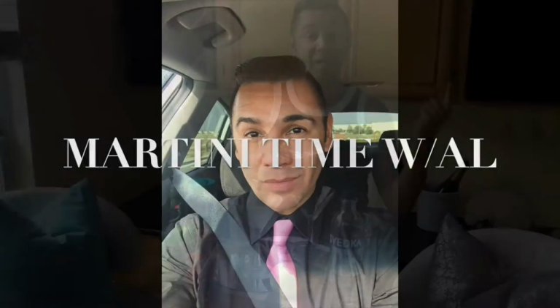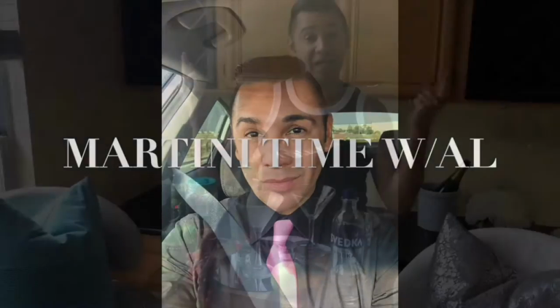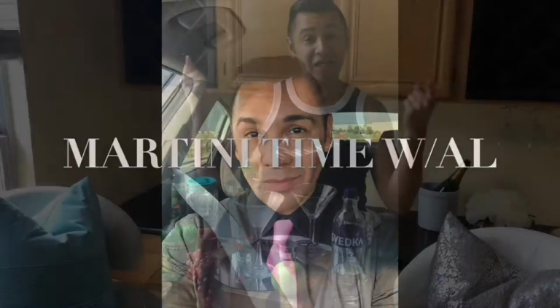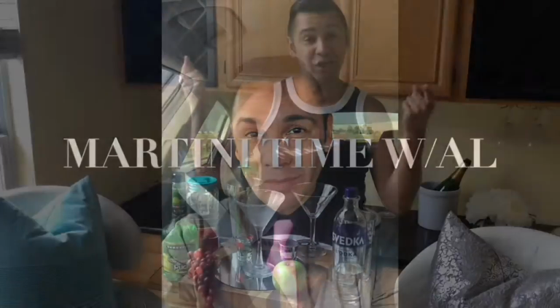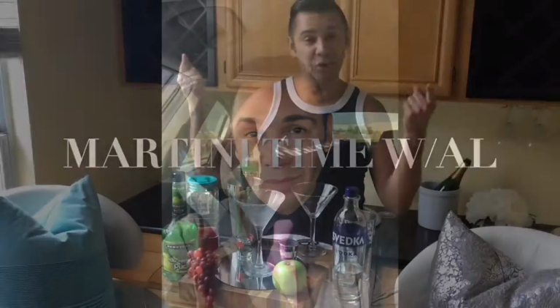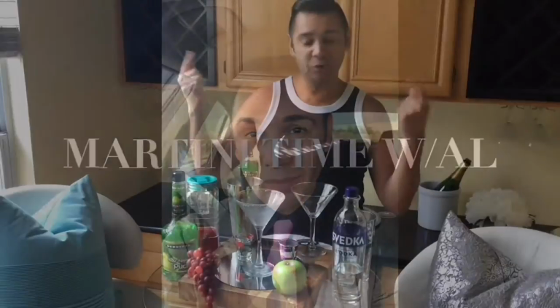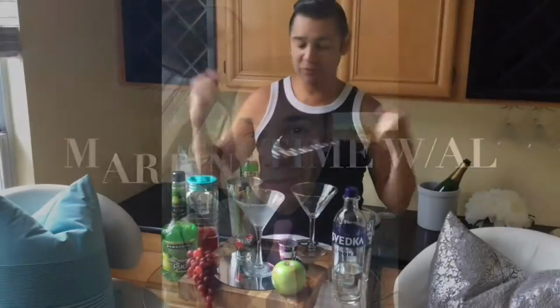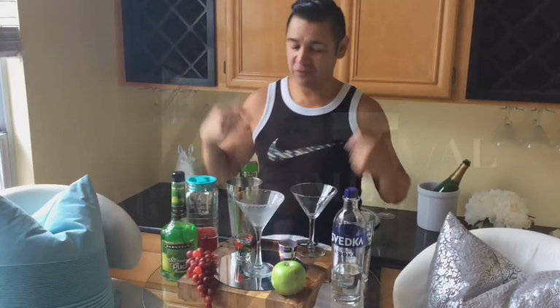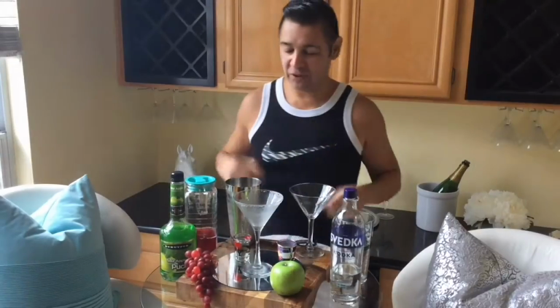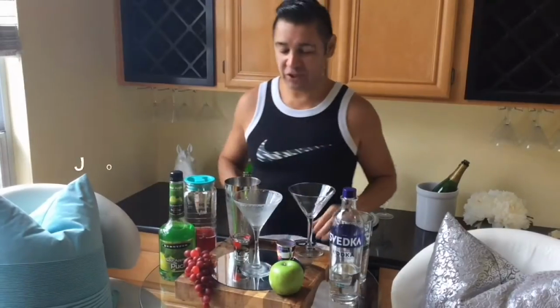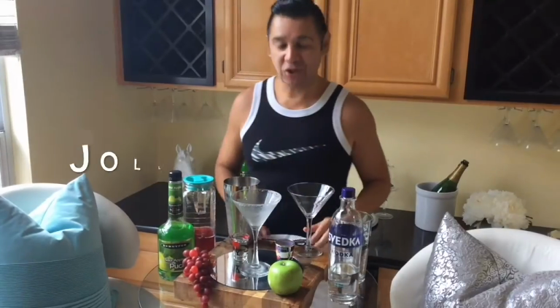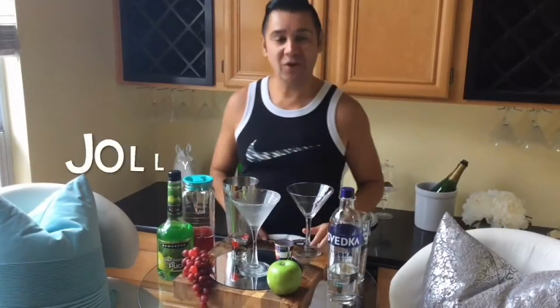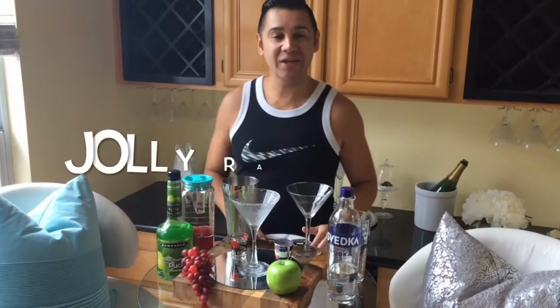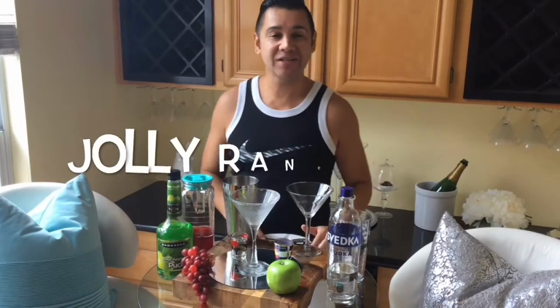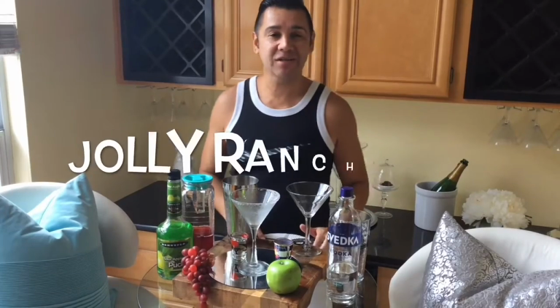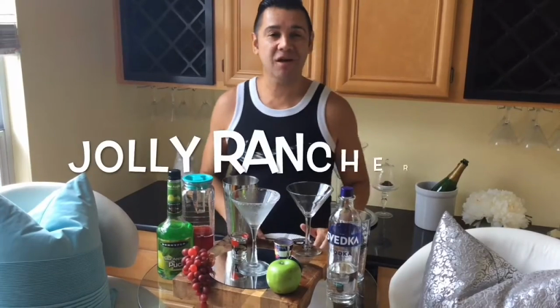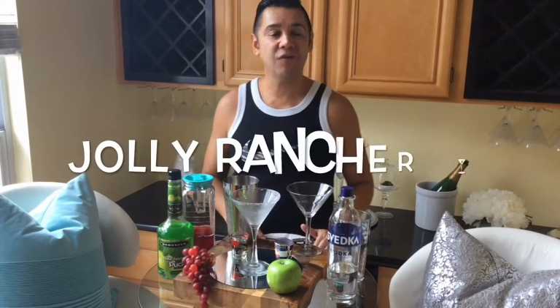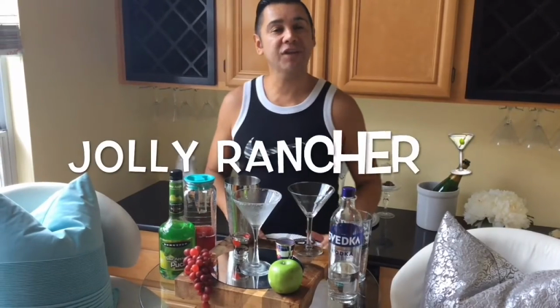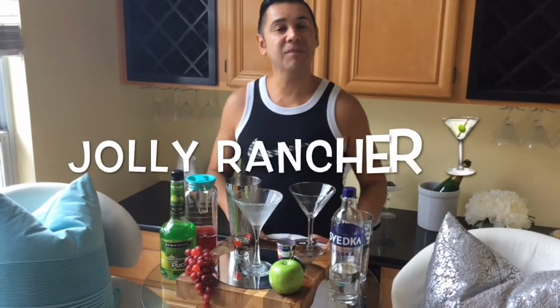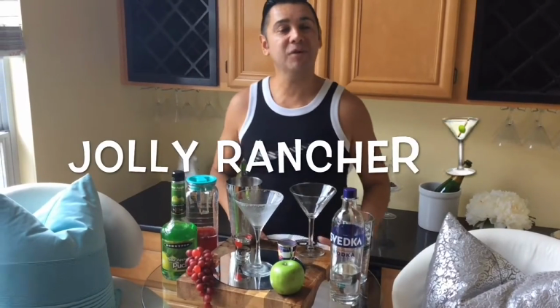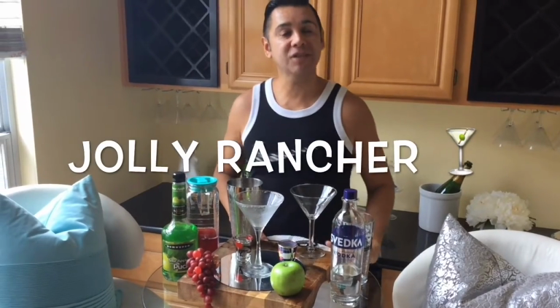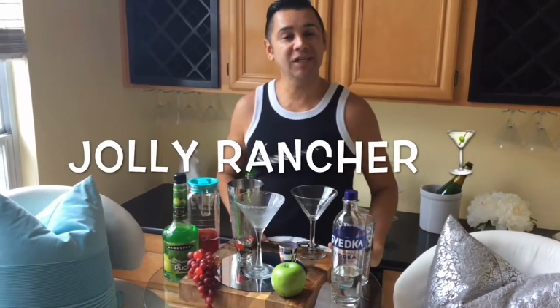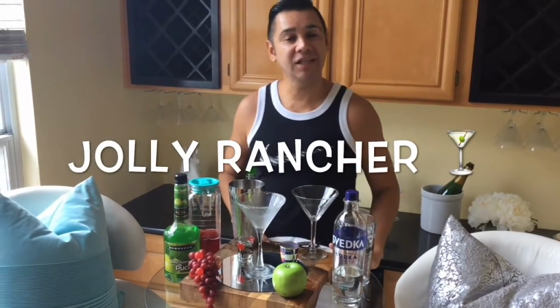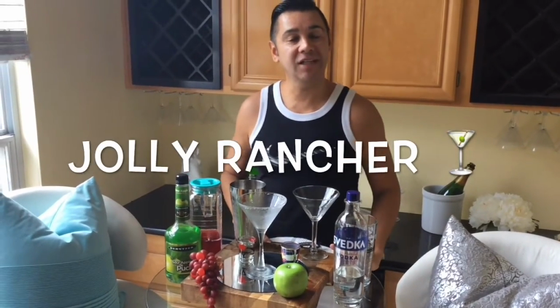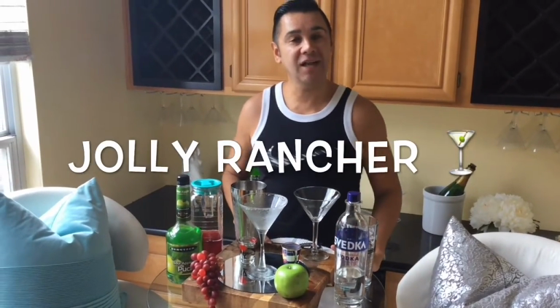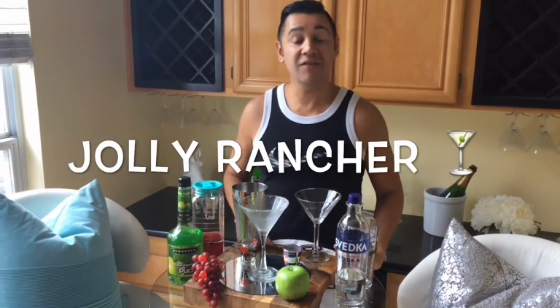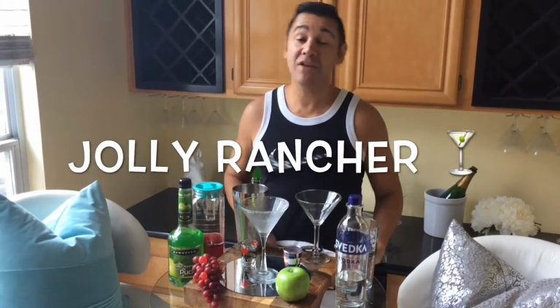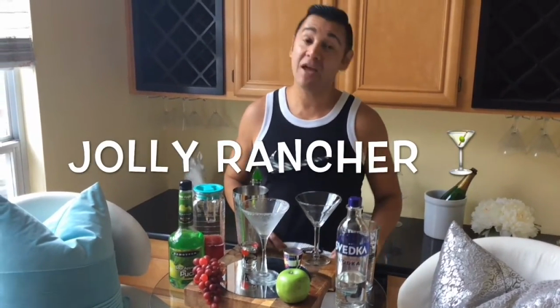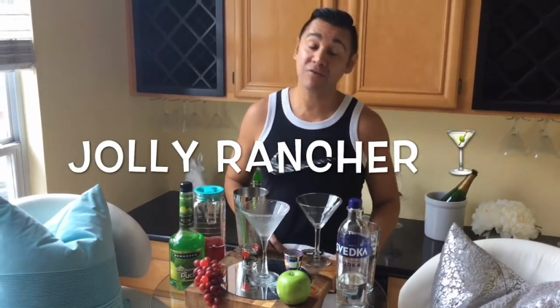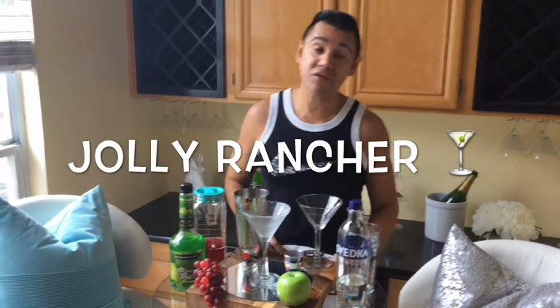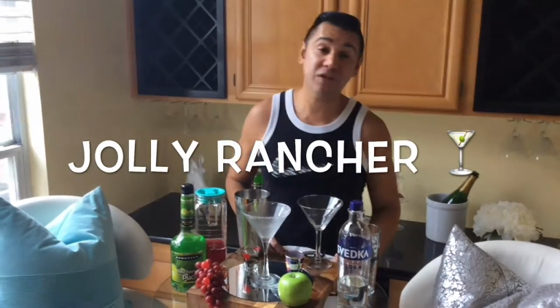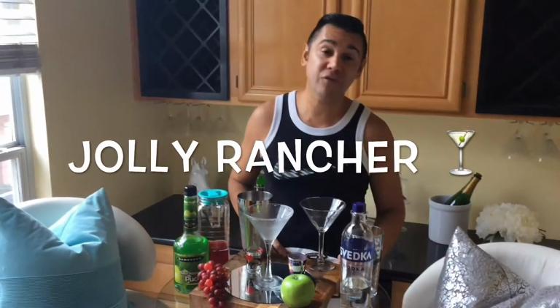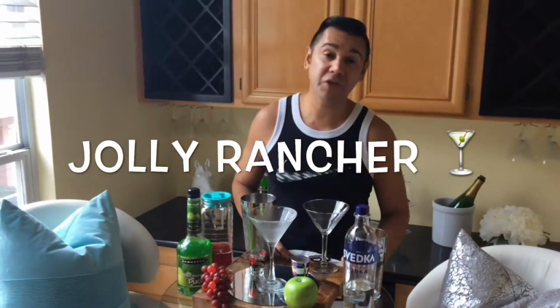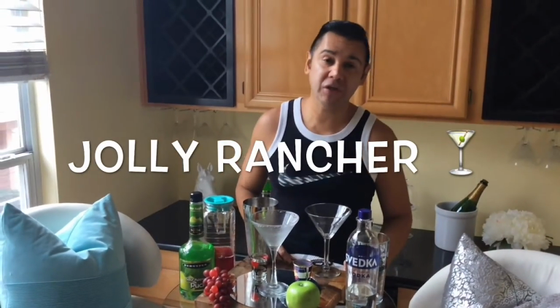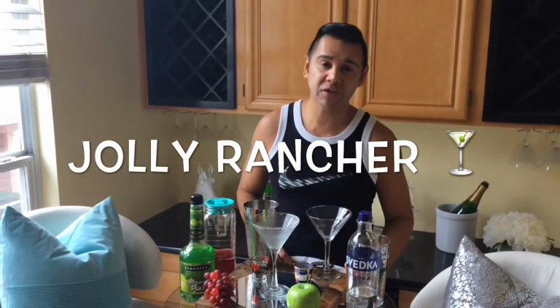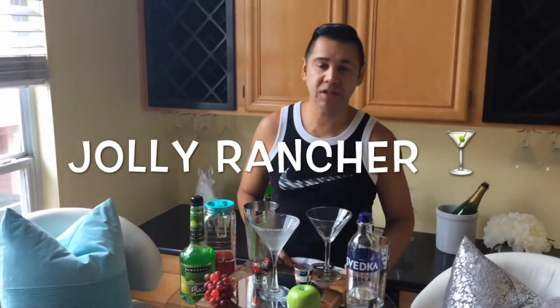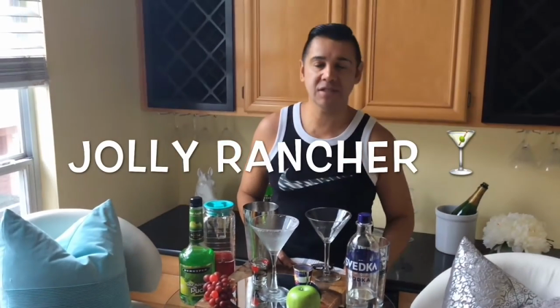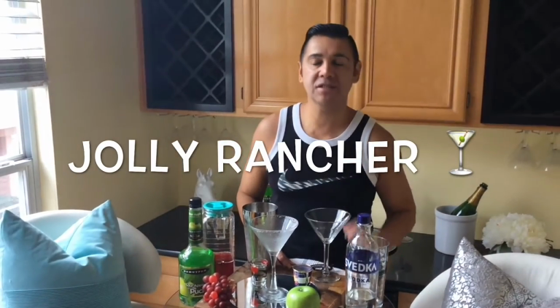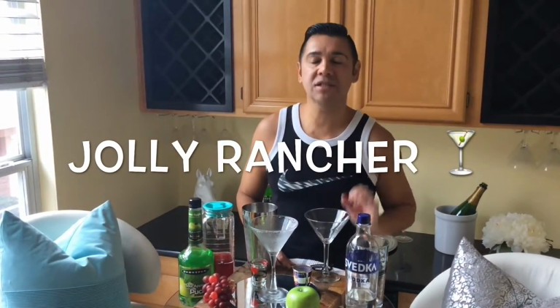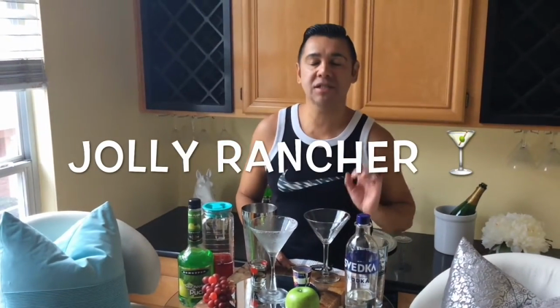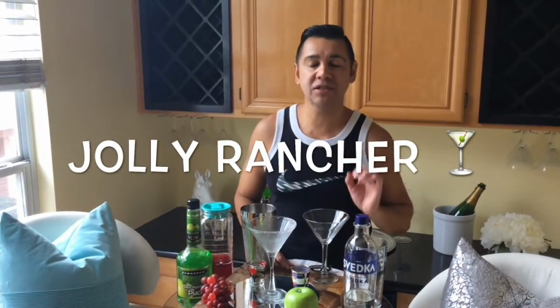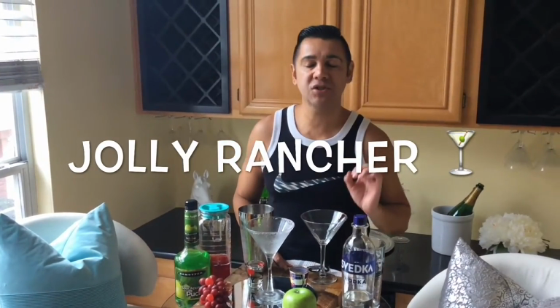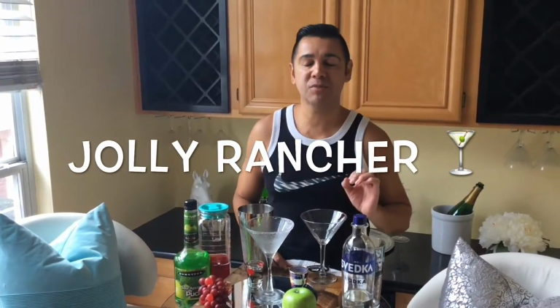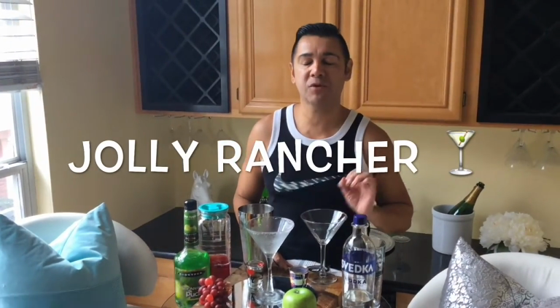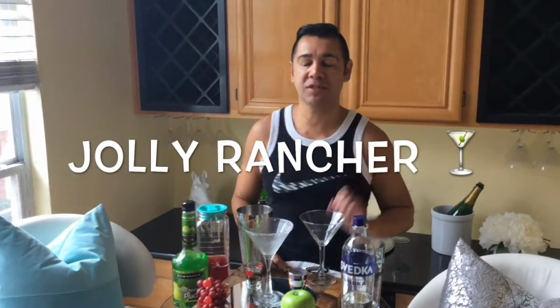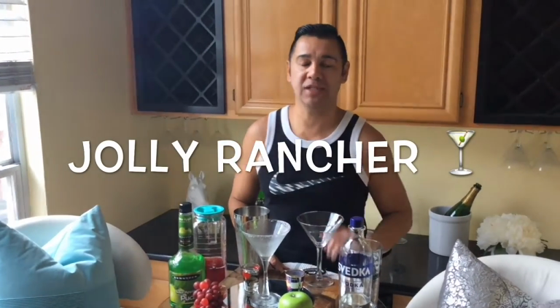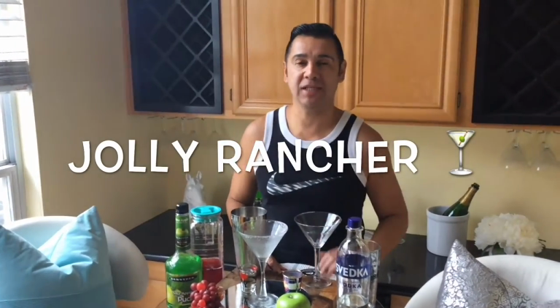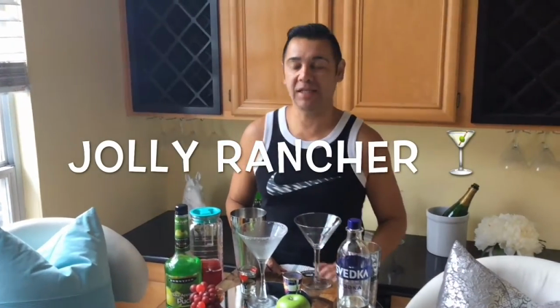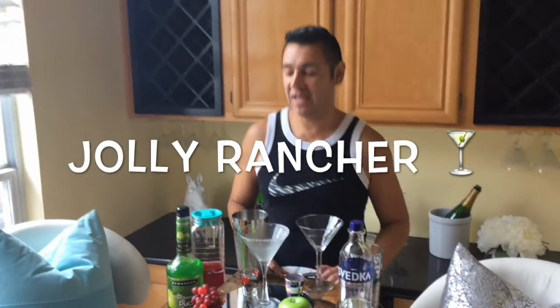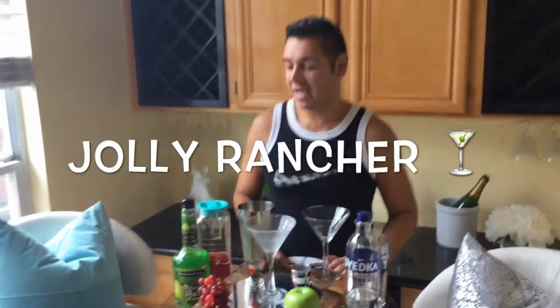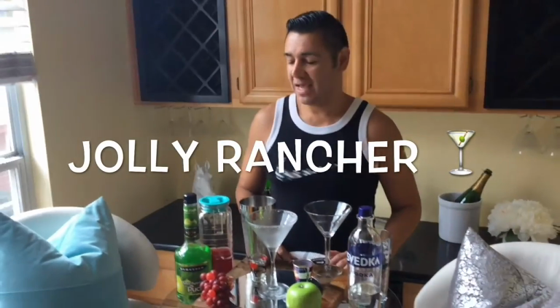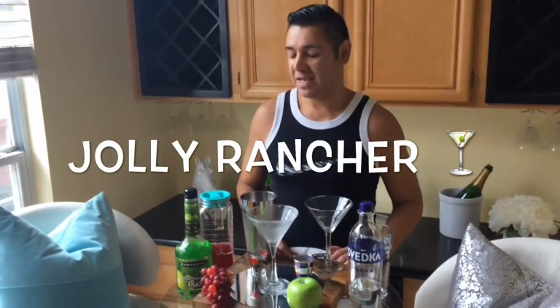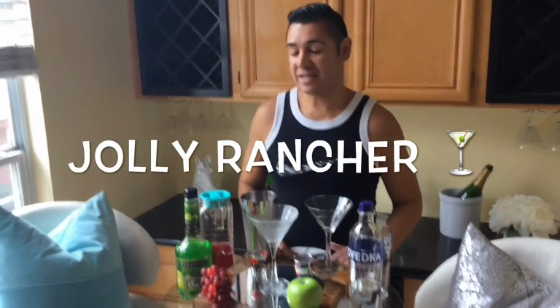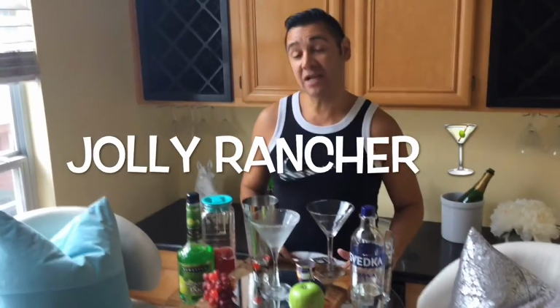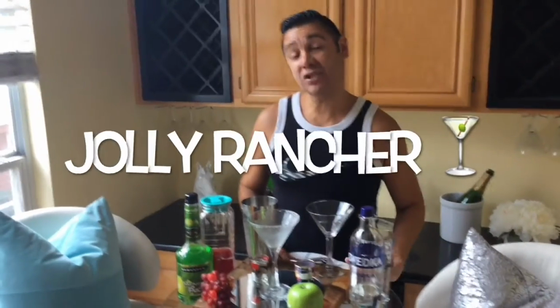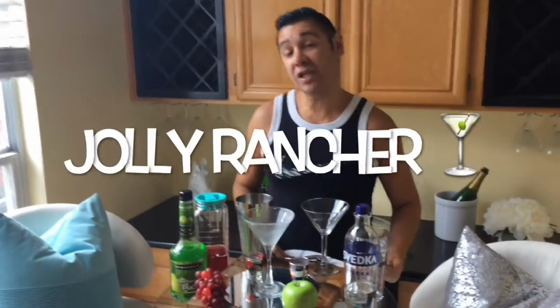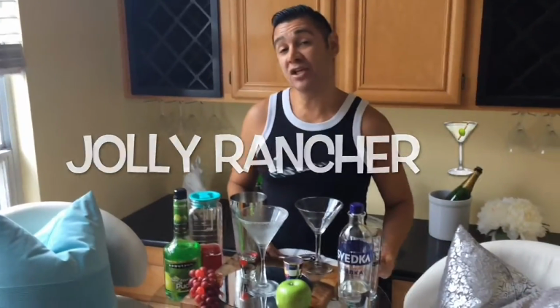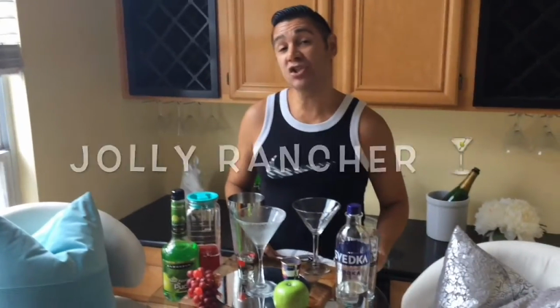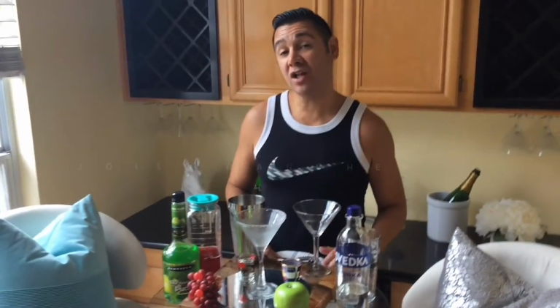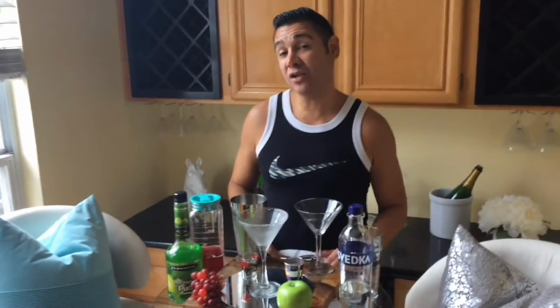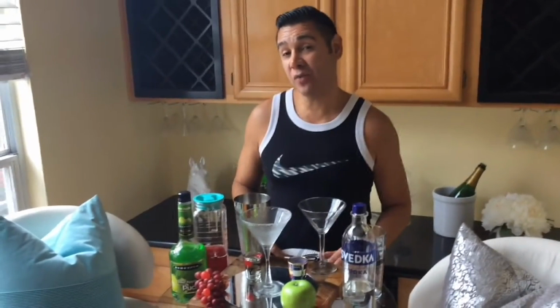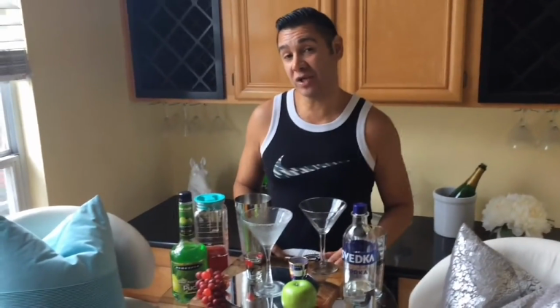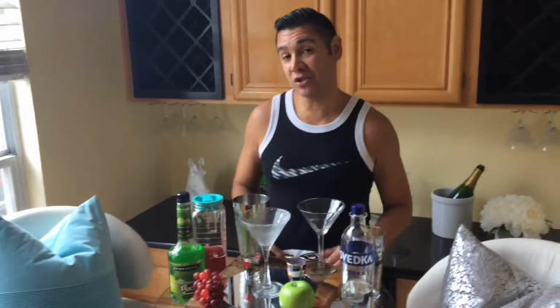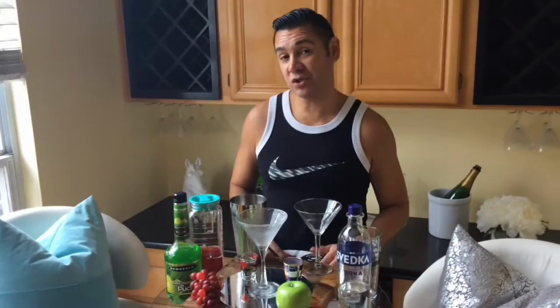Anywho, we're going to go ahead and start off with a martini that I haven't had for several years, and it's a delicious martini — it's actually a Jolly Adventure.